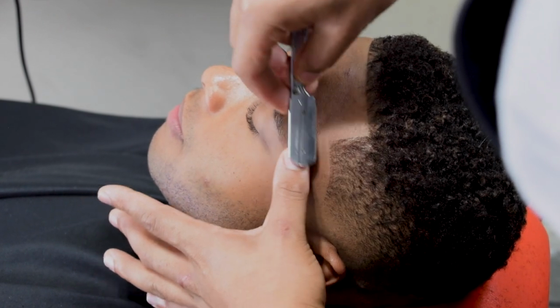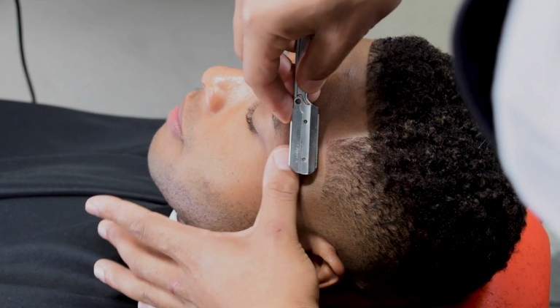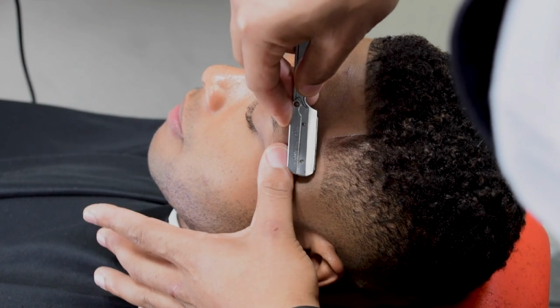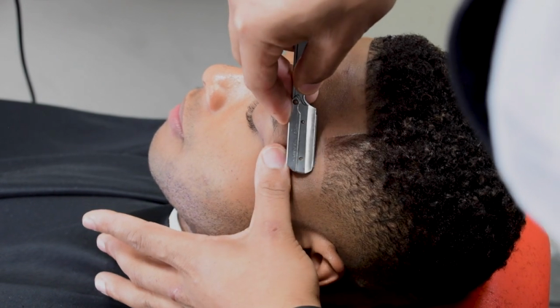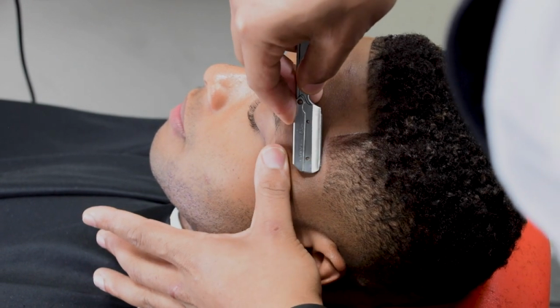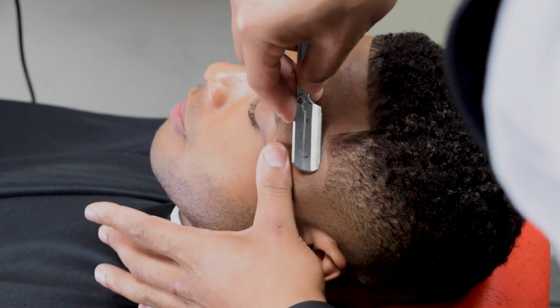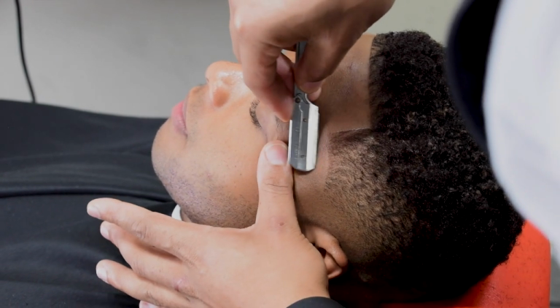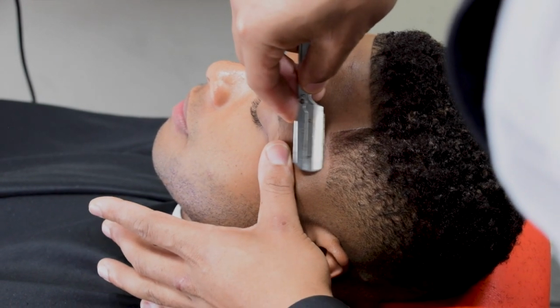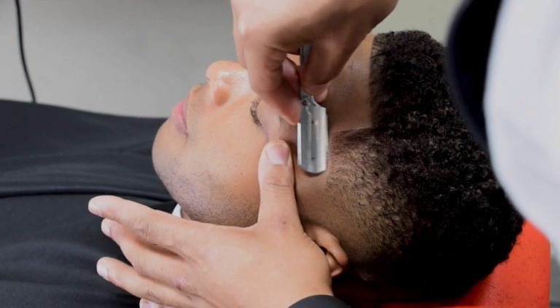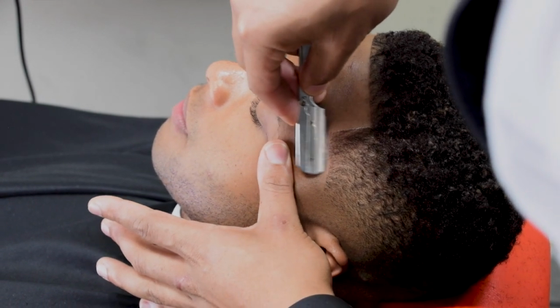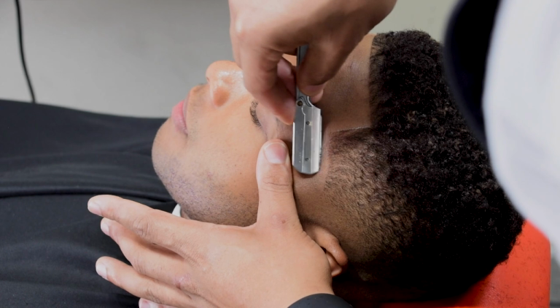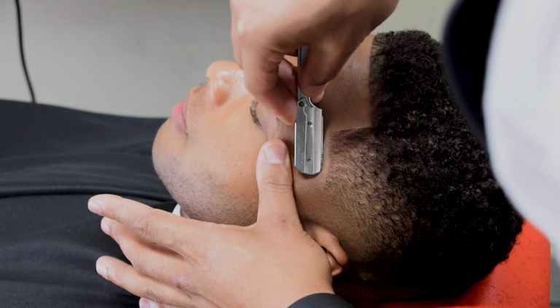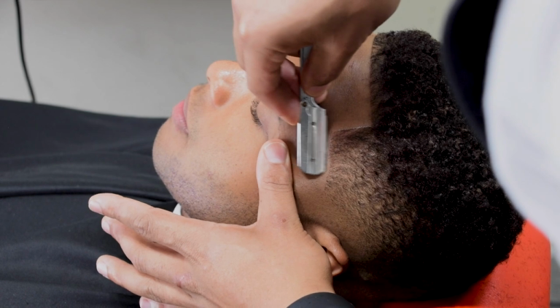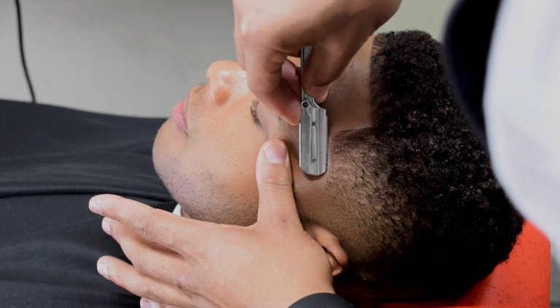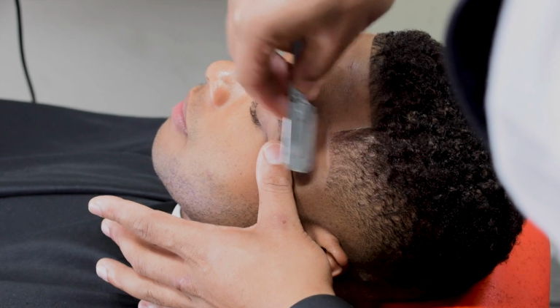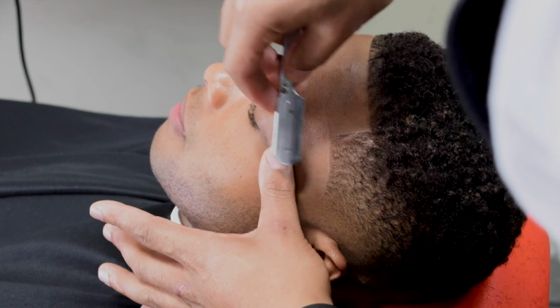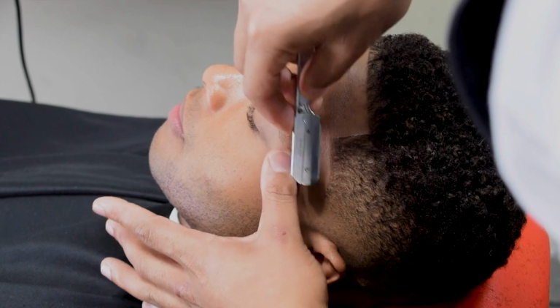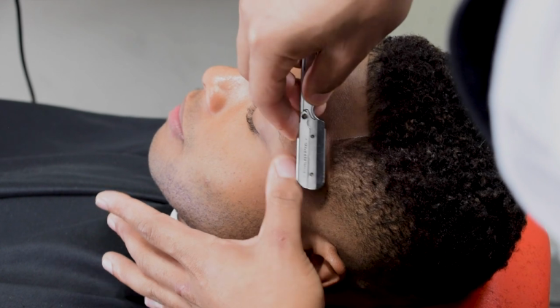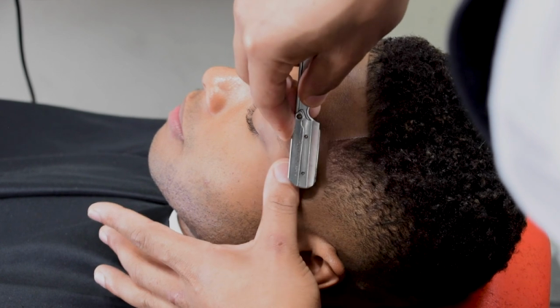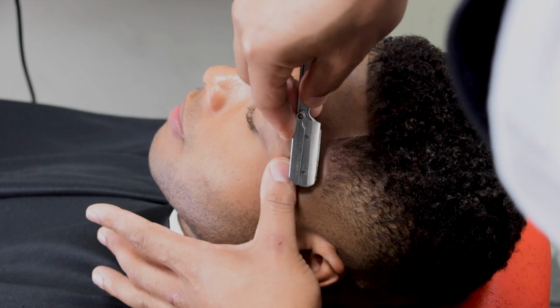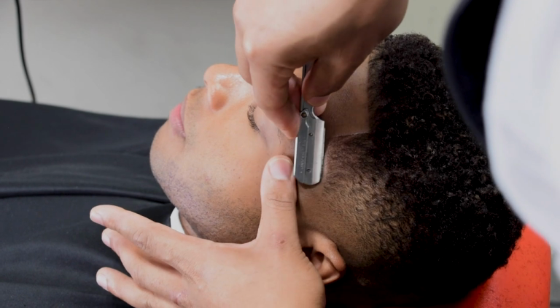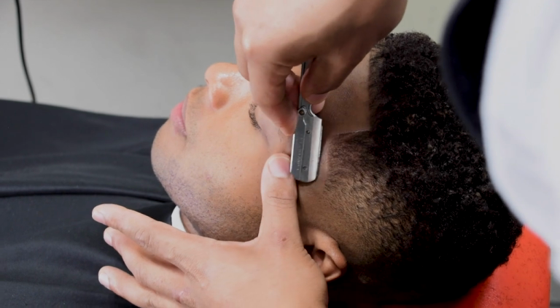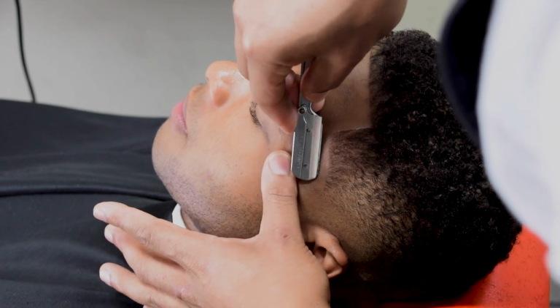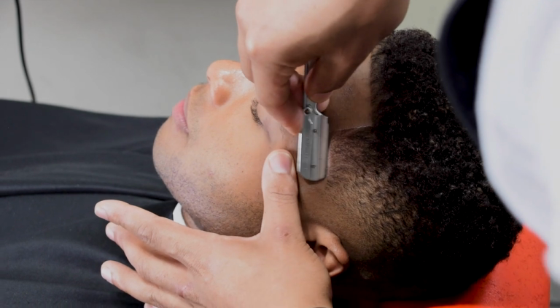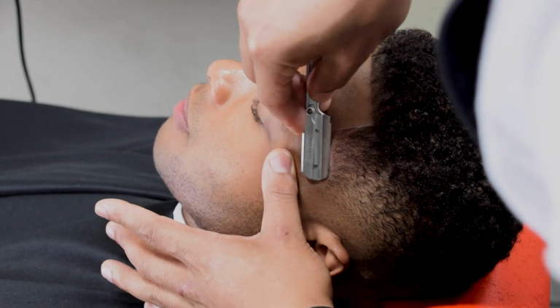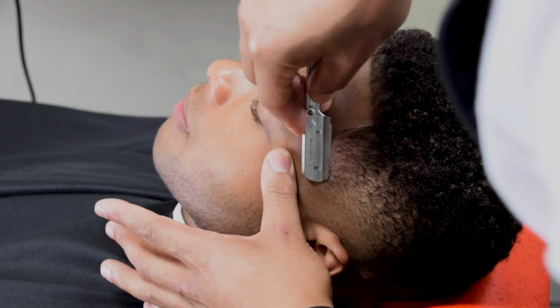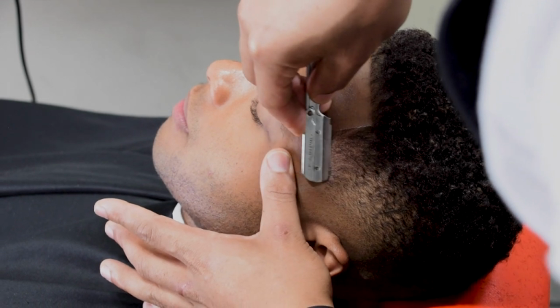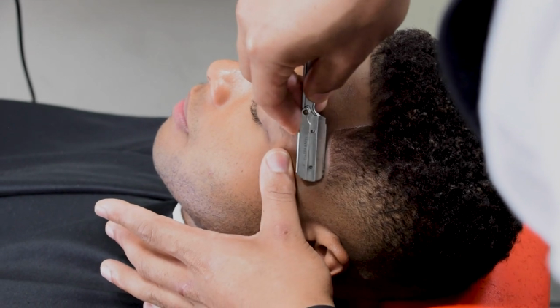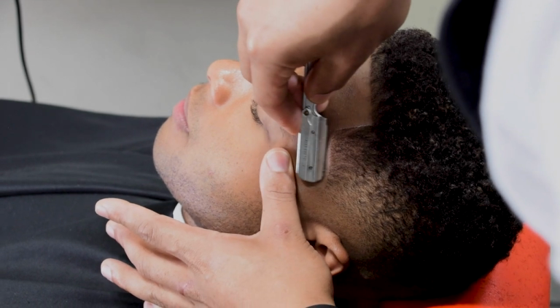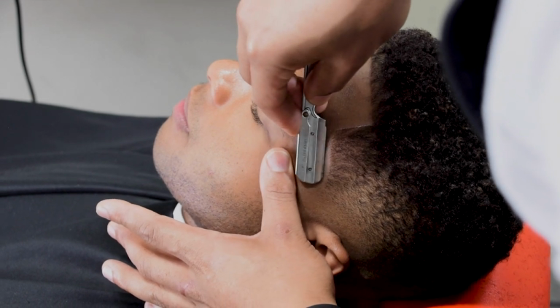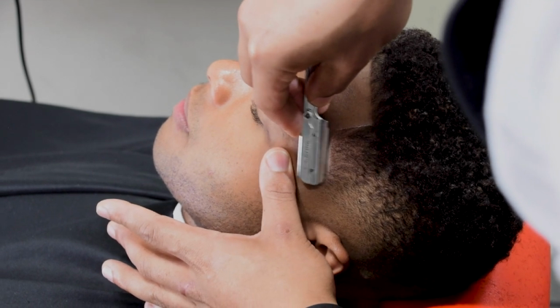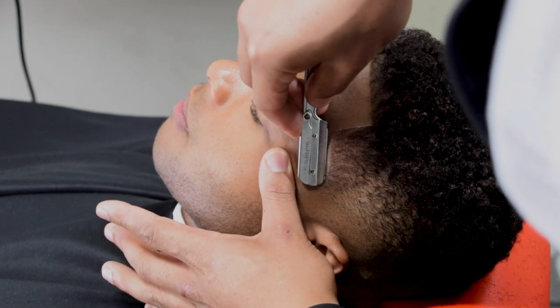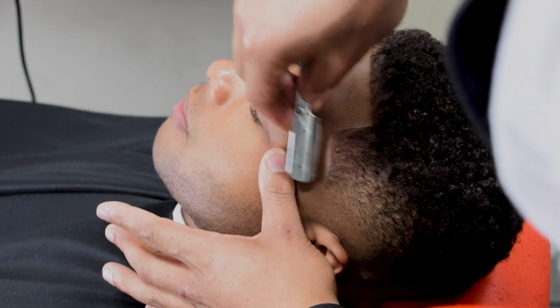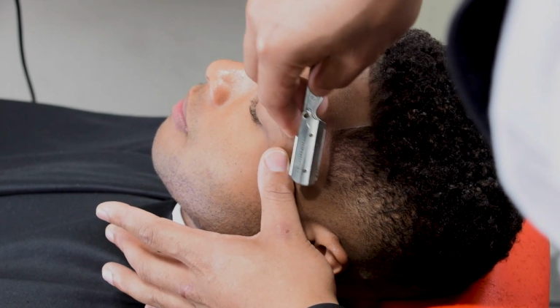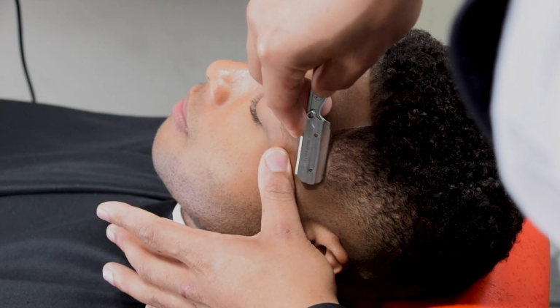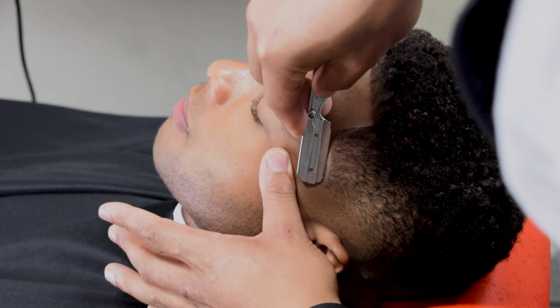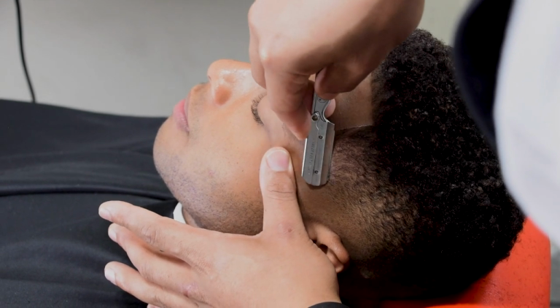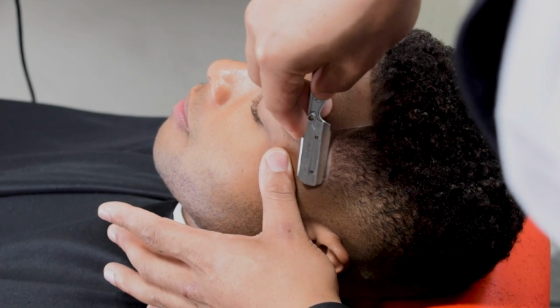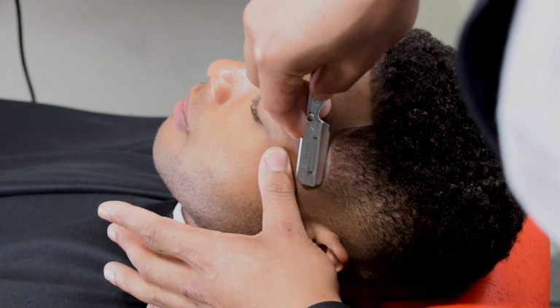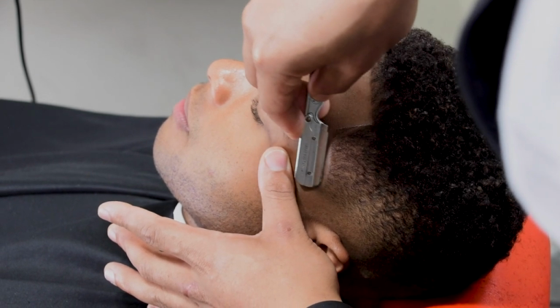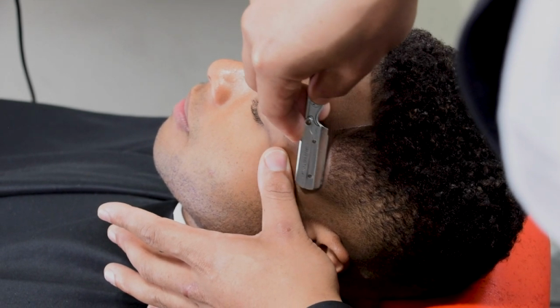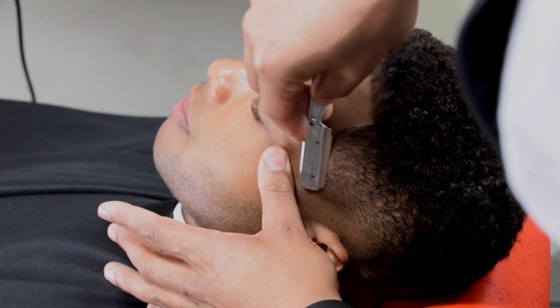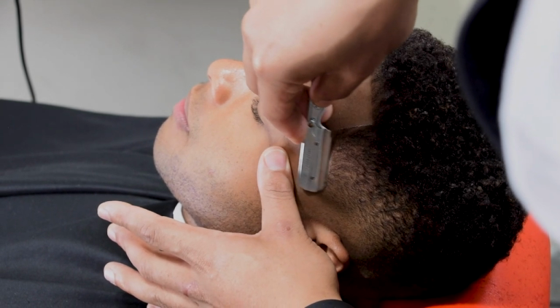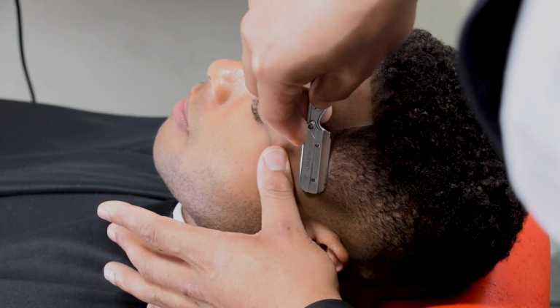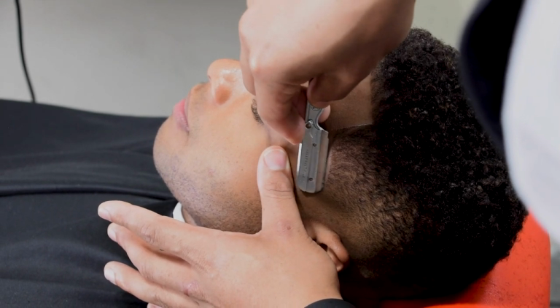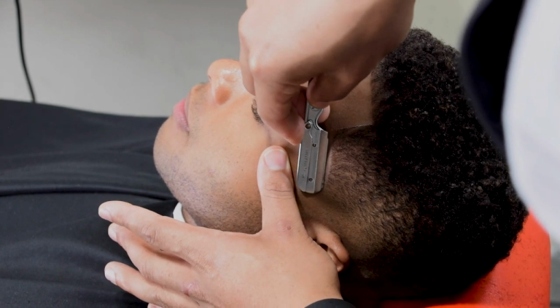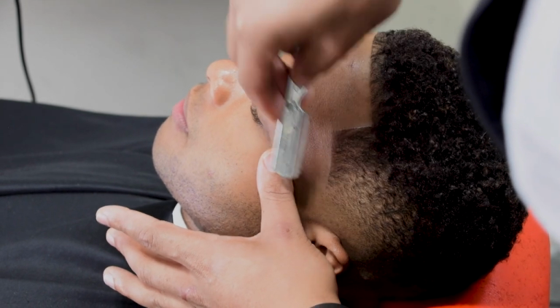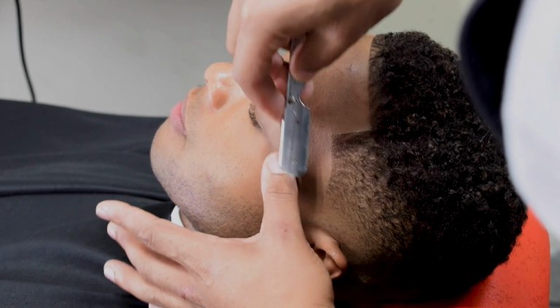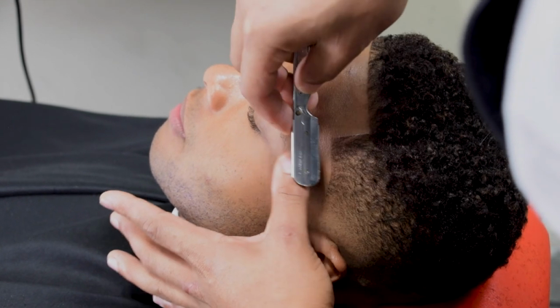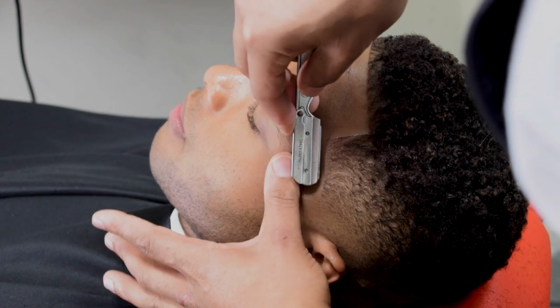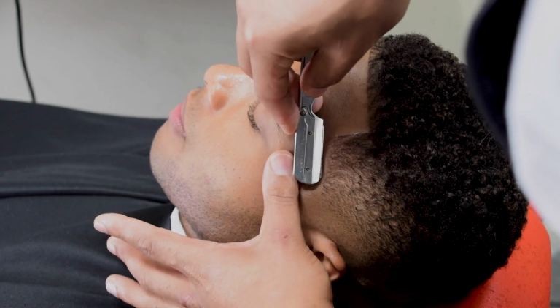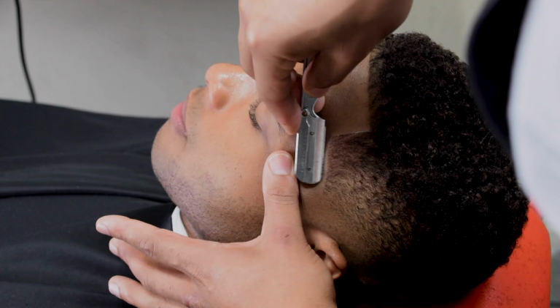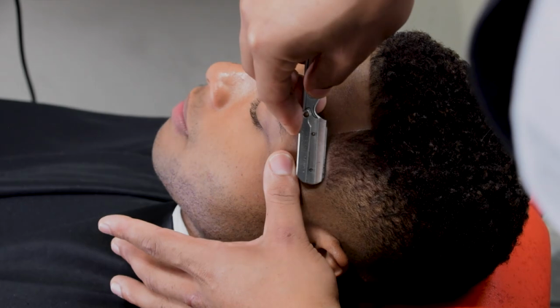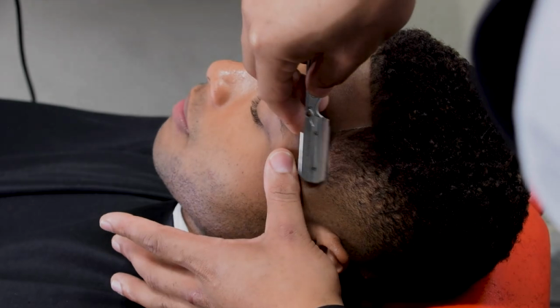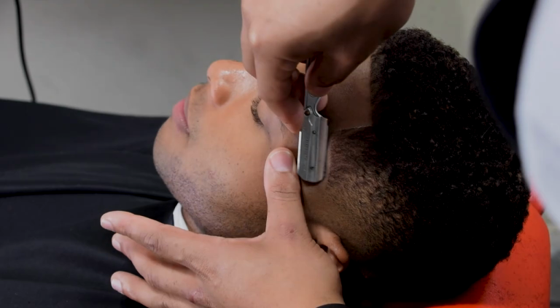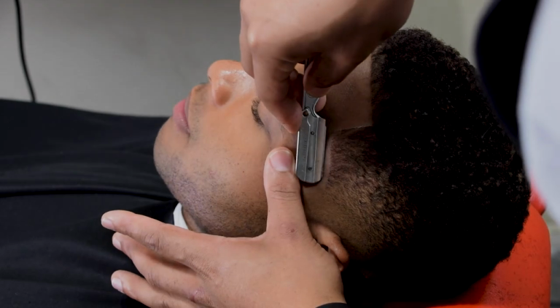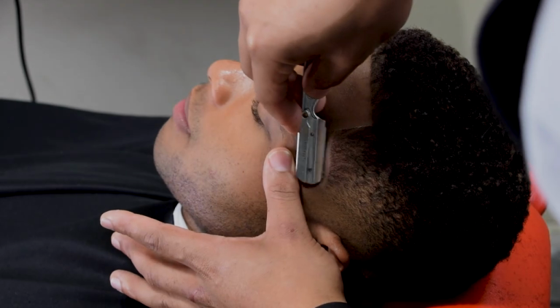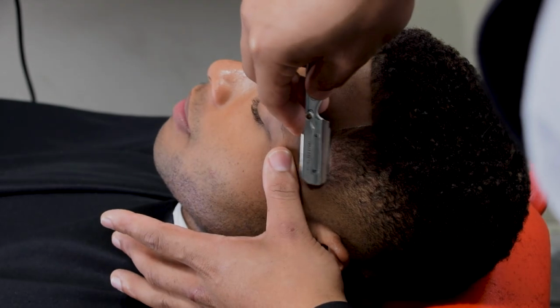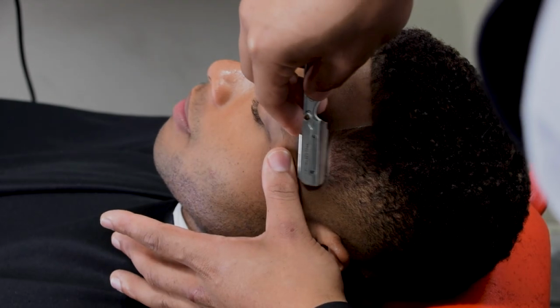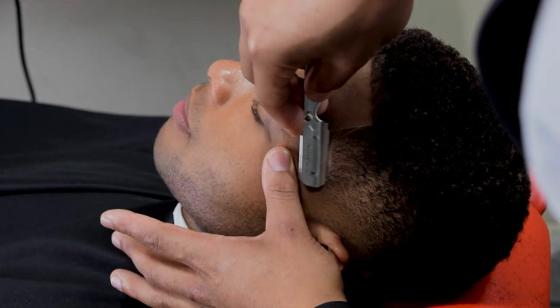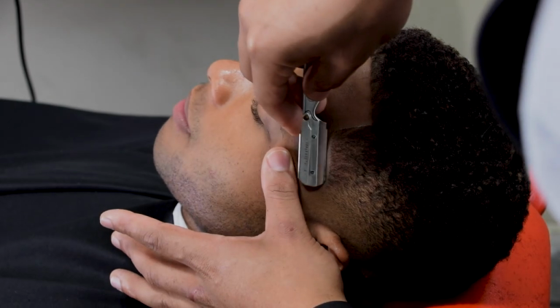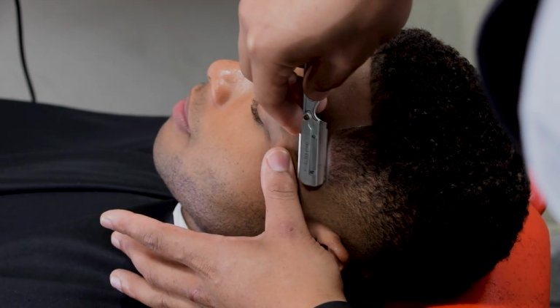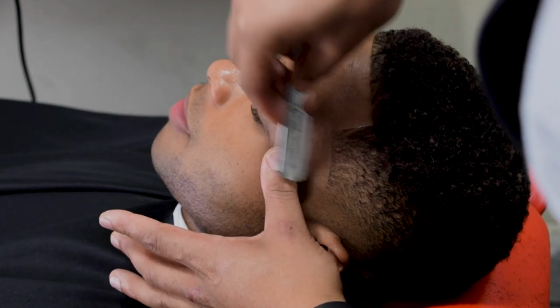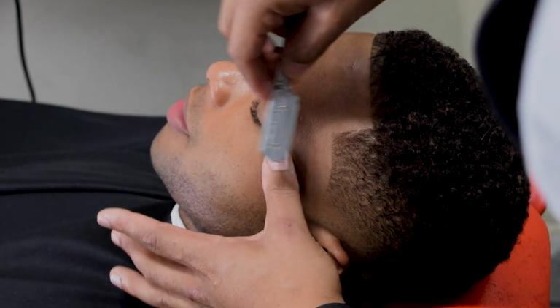Notice how my thumb is keeping tension on the skin, keeping everything tight. That way the razor won't catch — it will just slide on the skin.